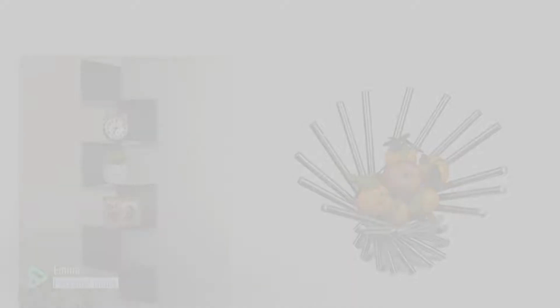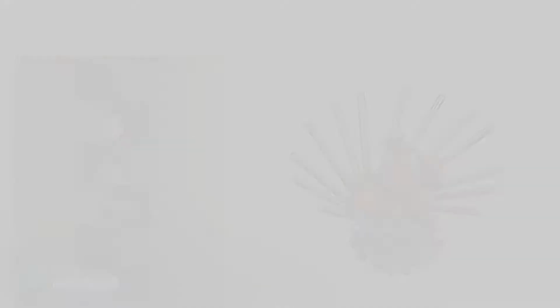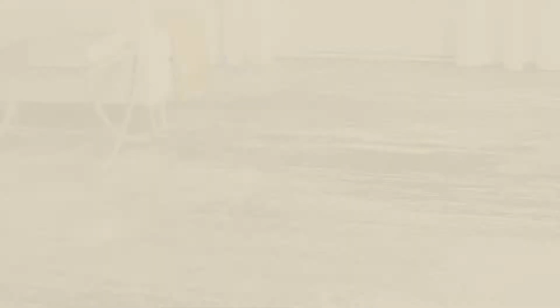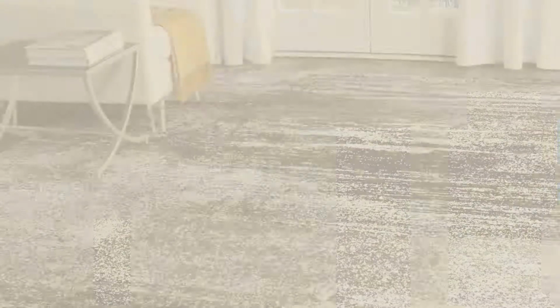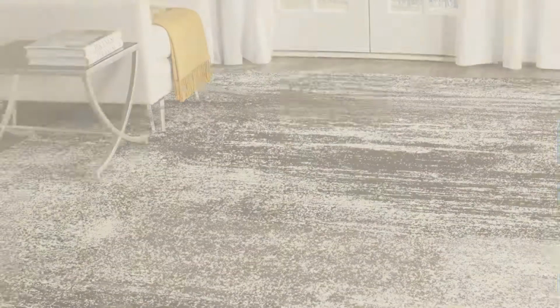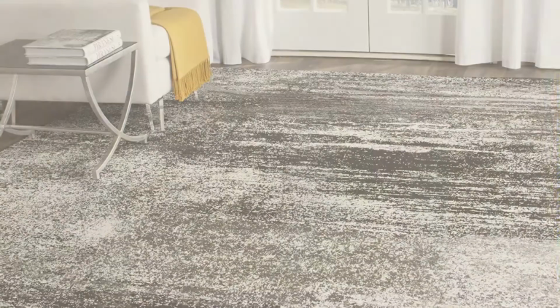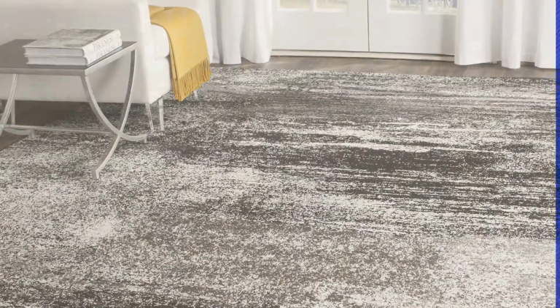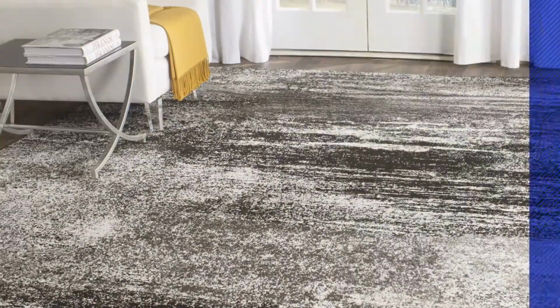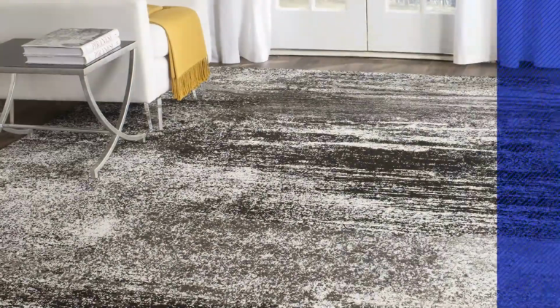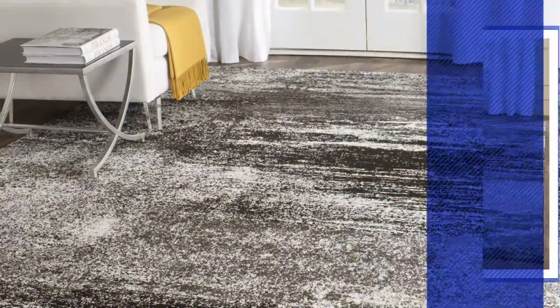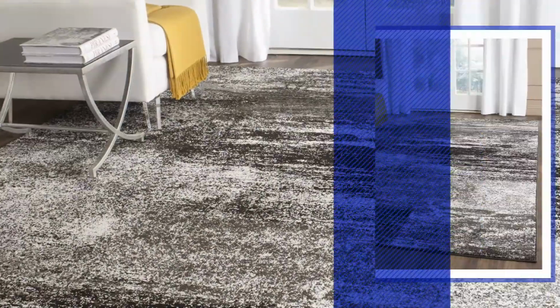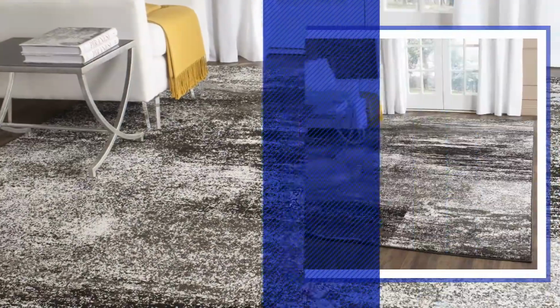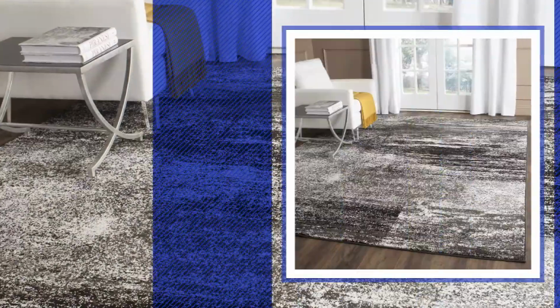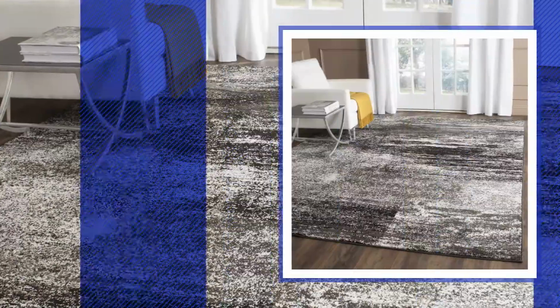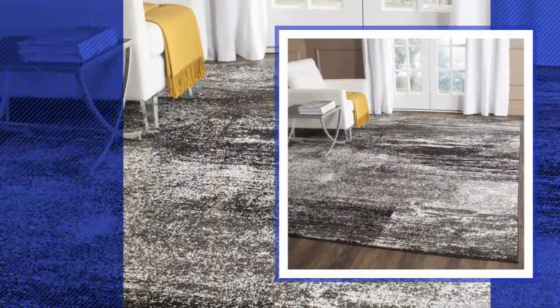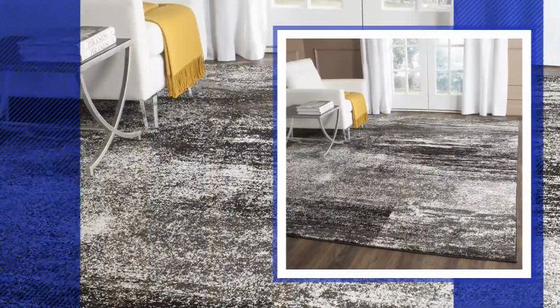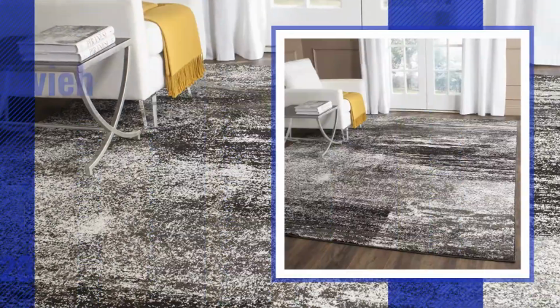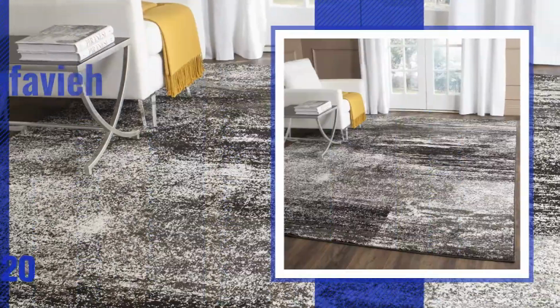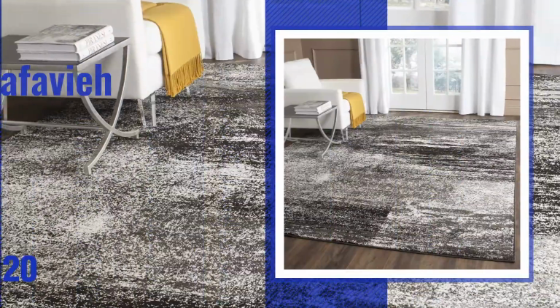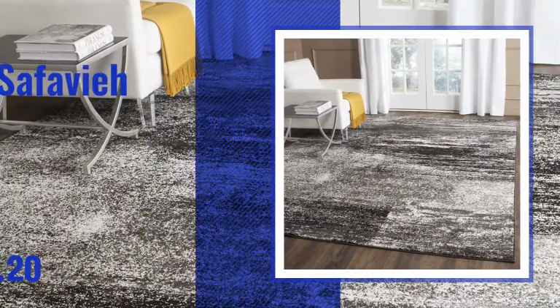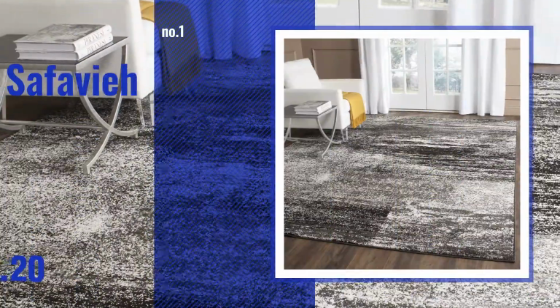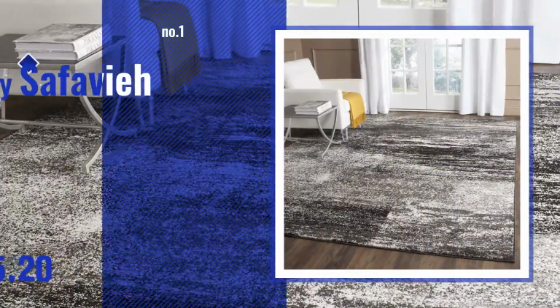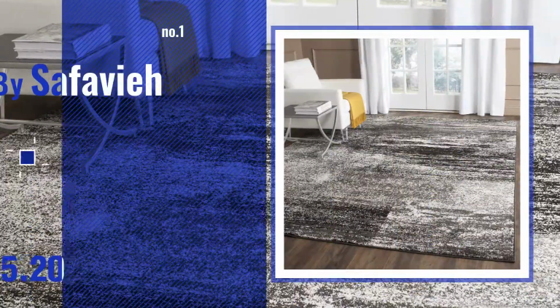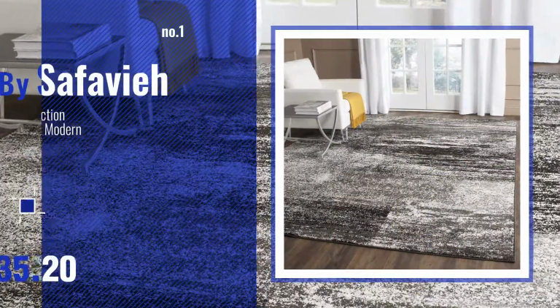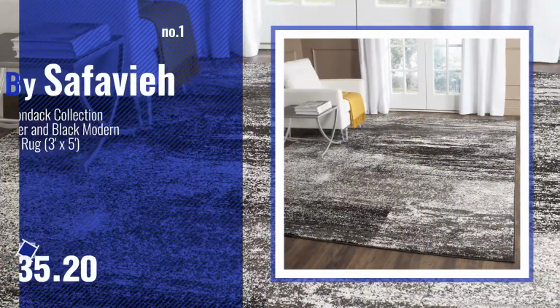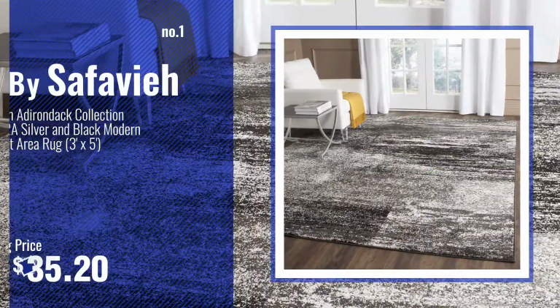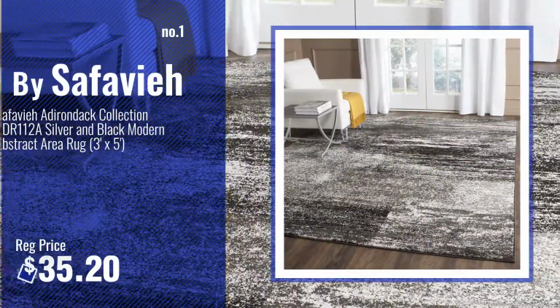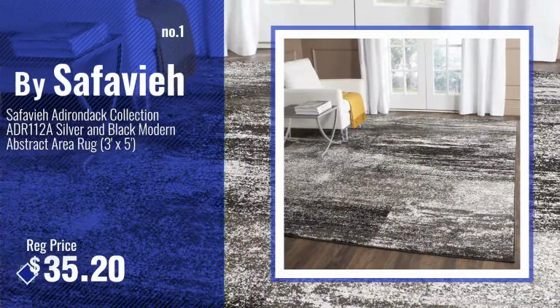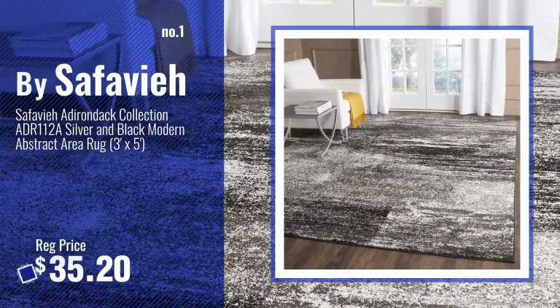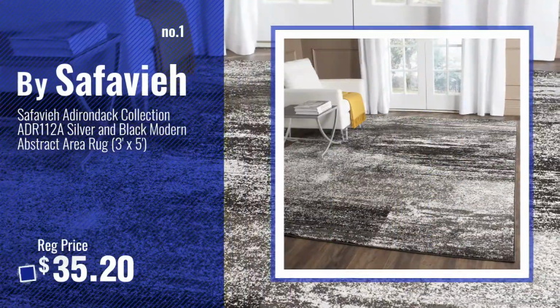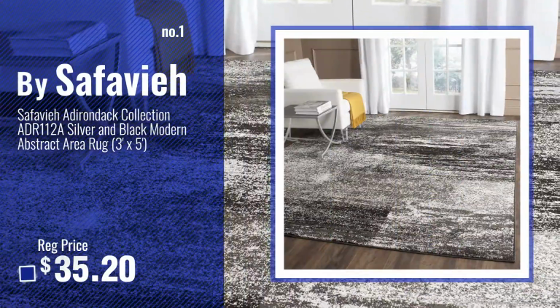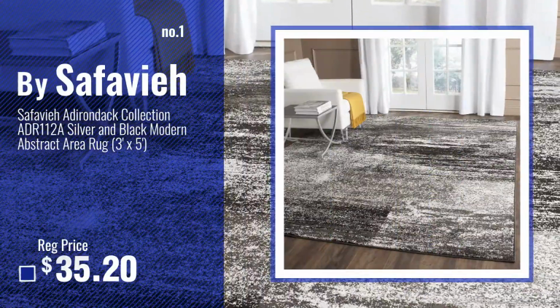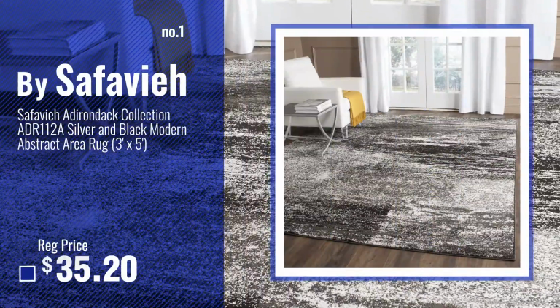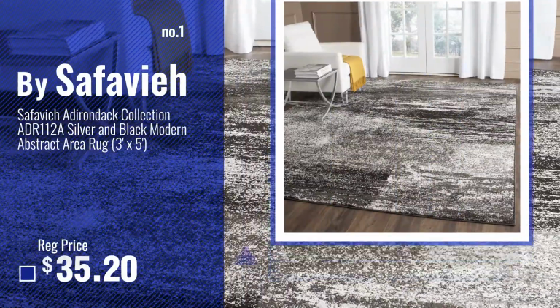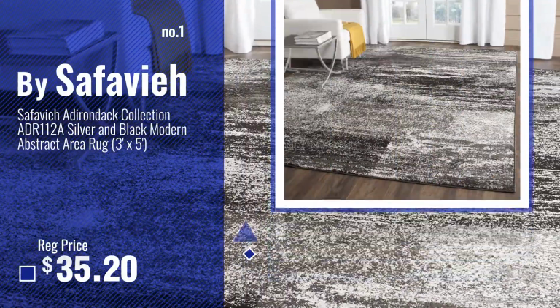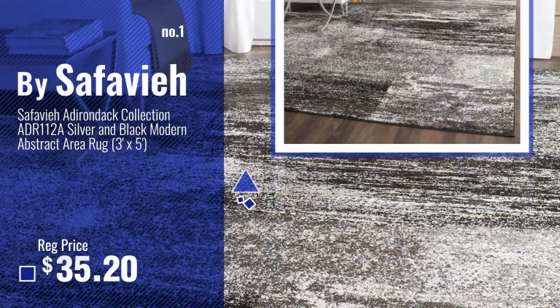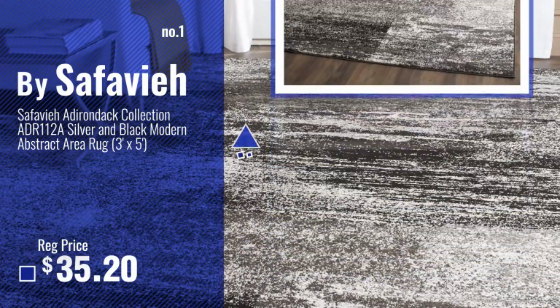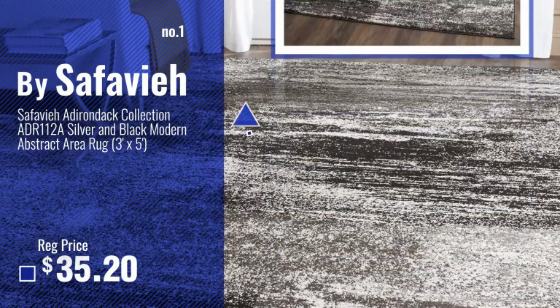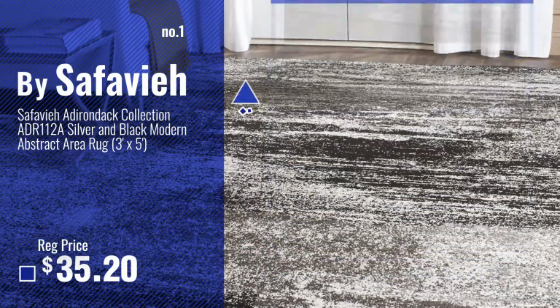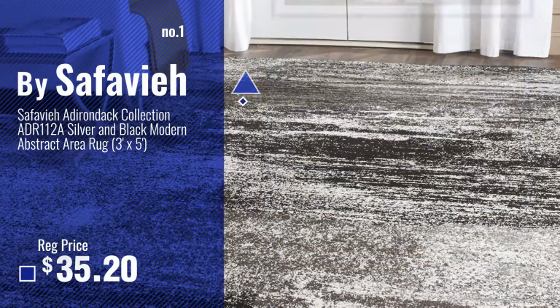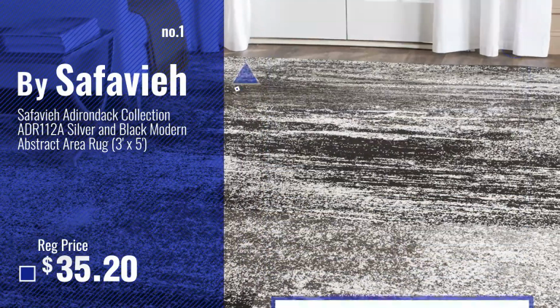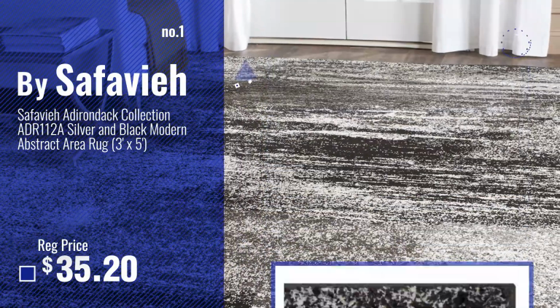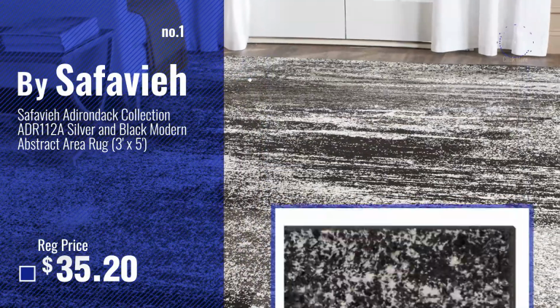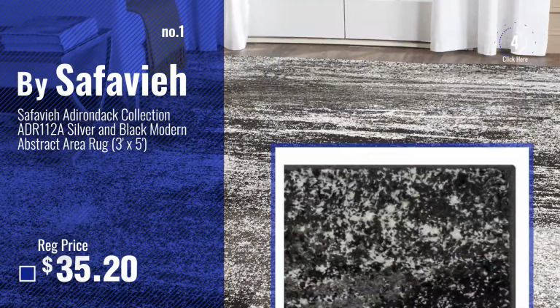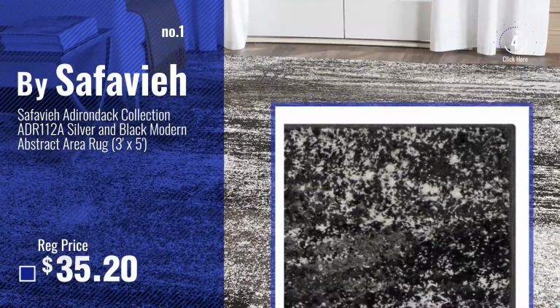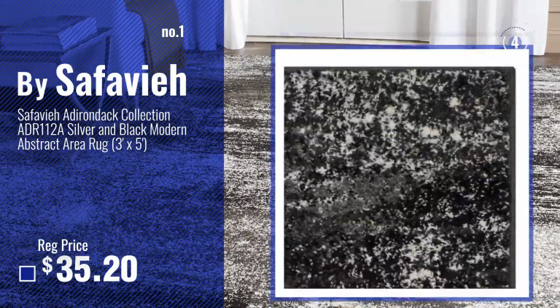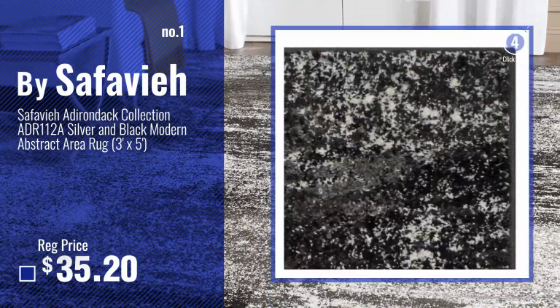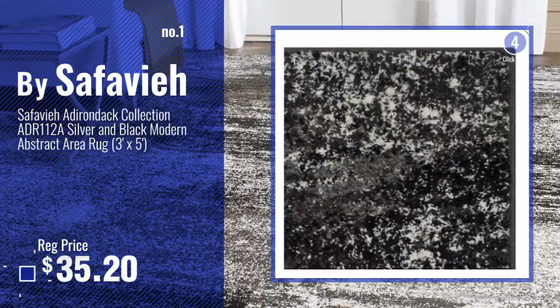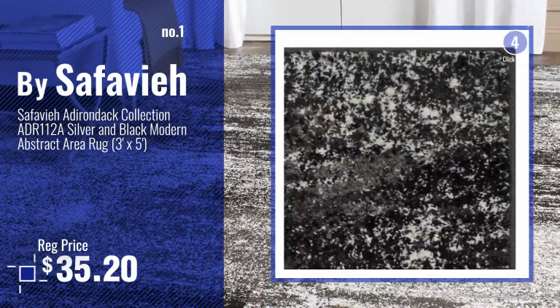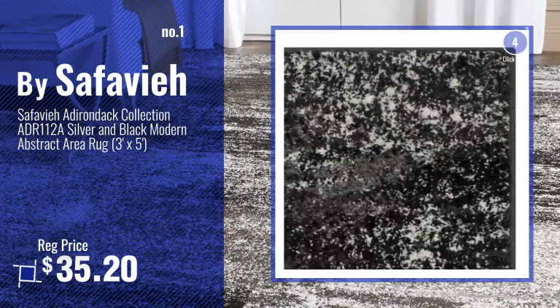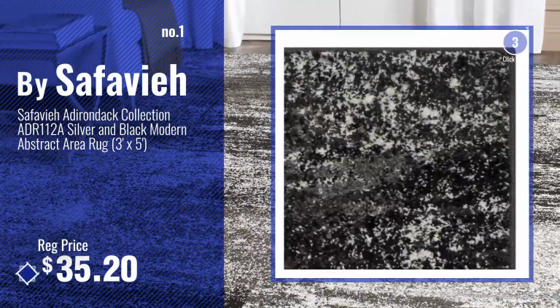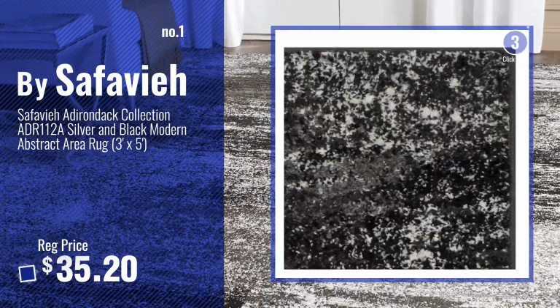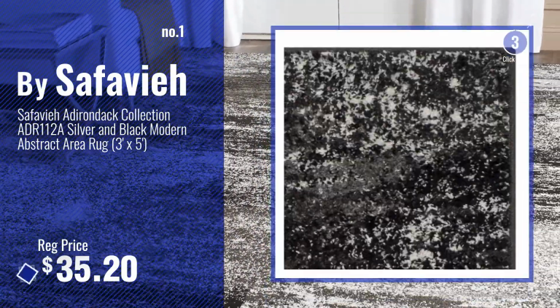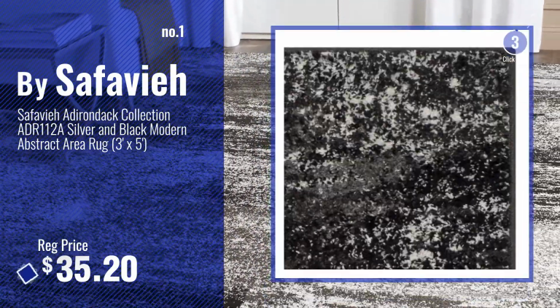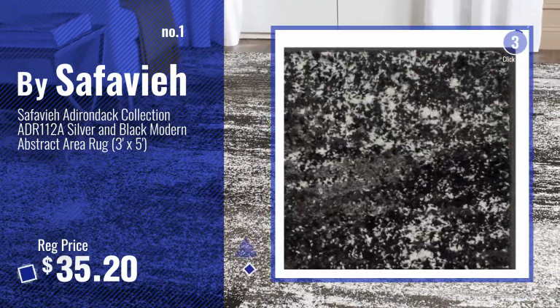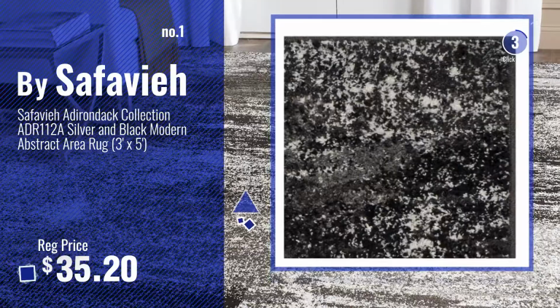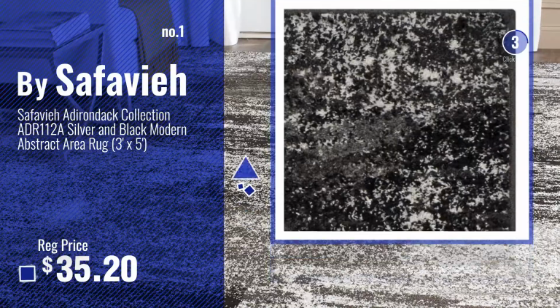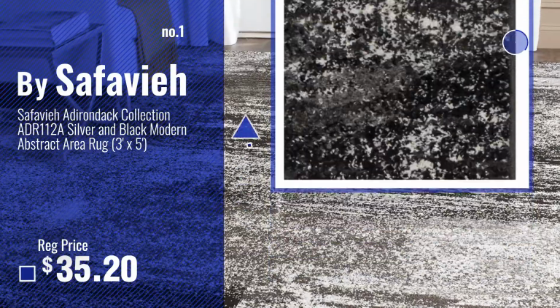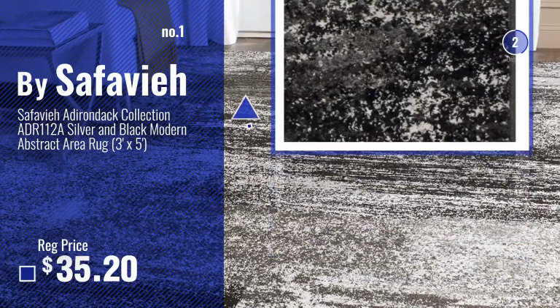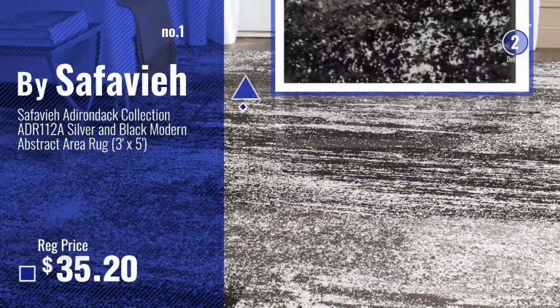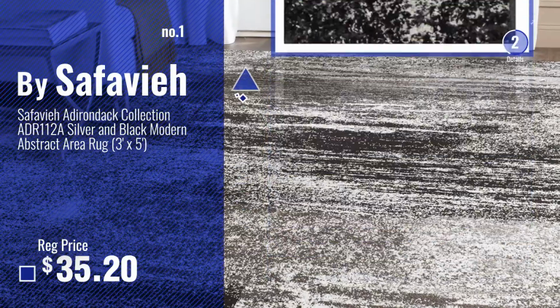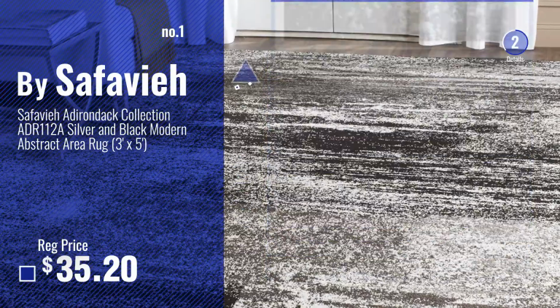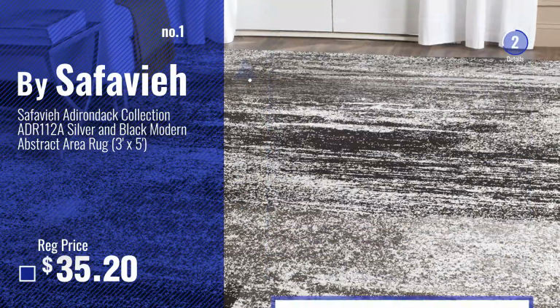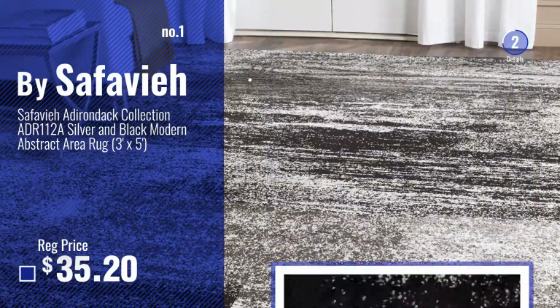Number 1, most popular, by Safavir. Watch this video, choose your favorite.